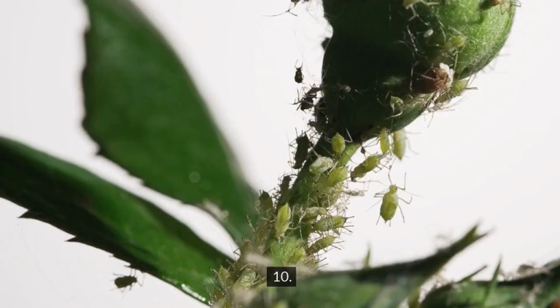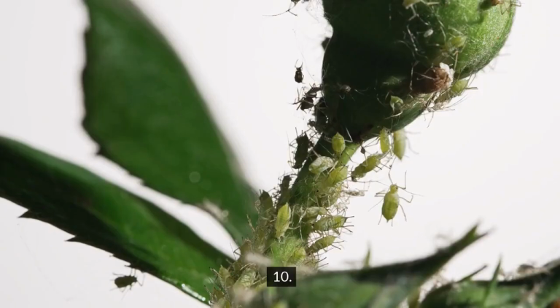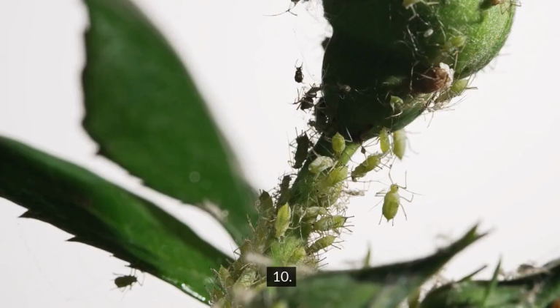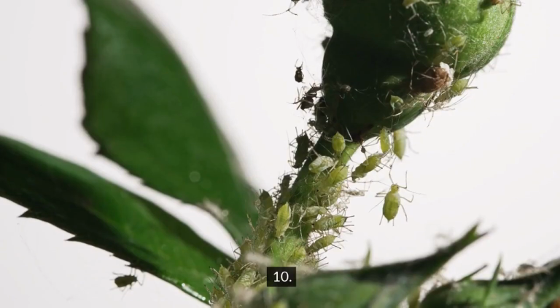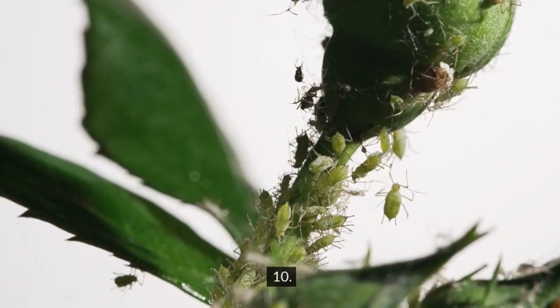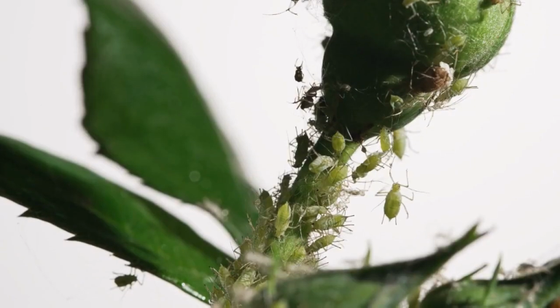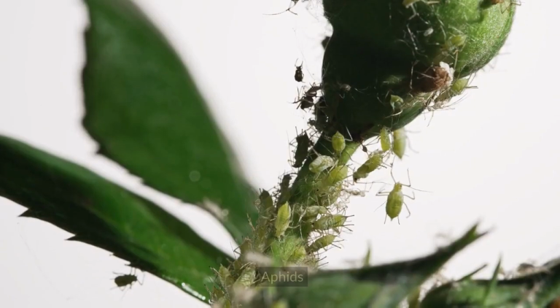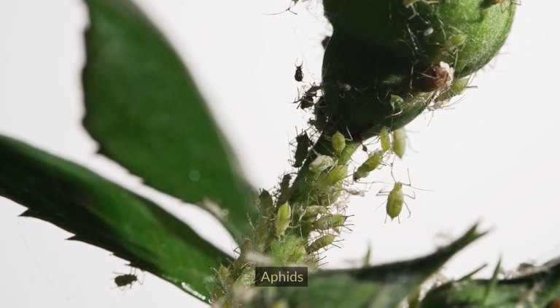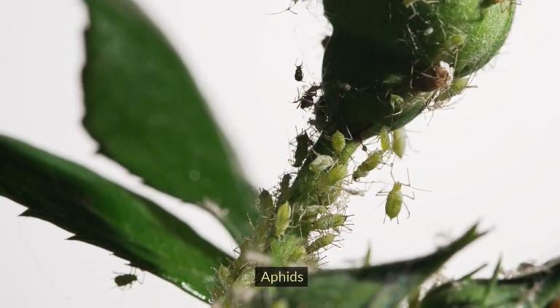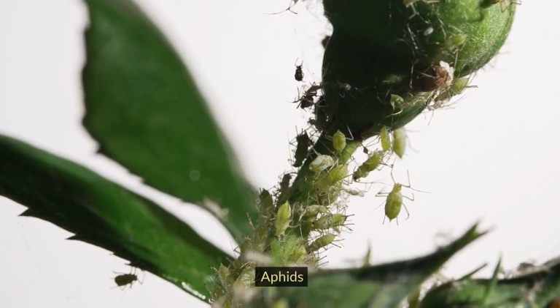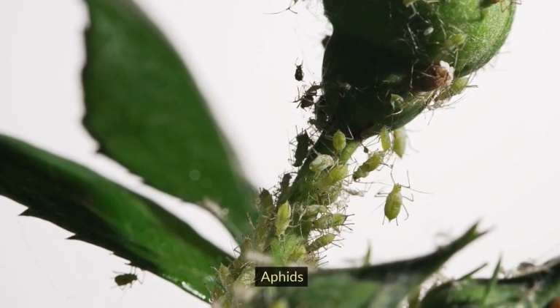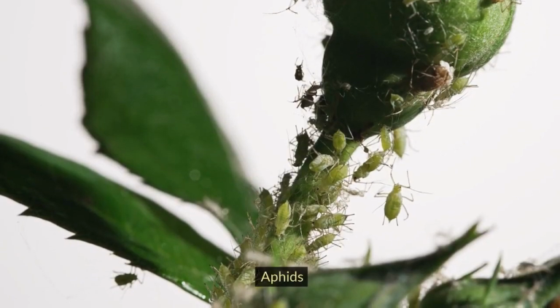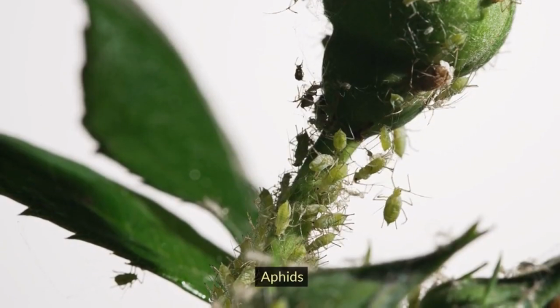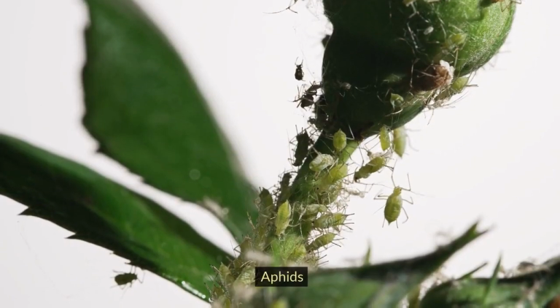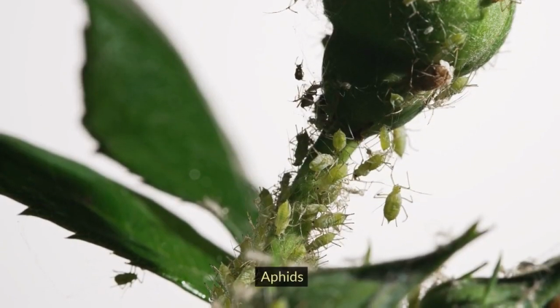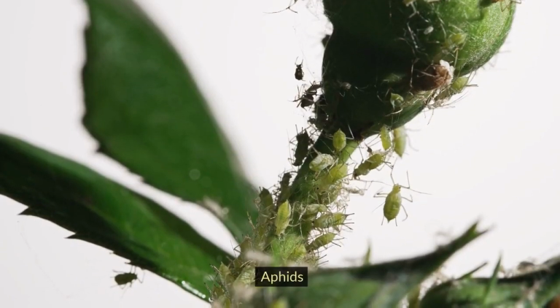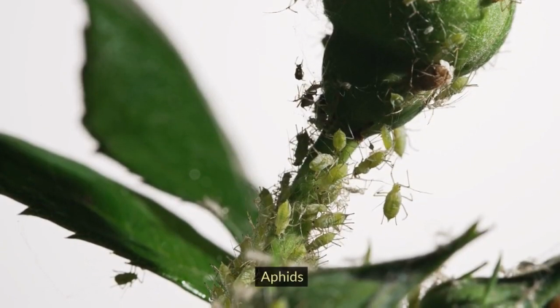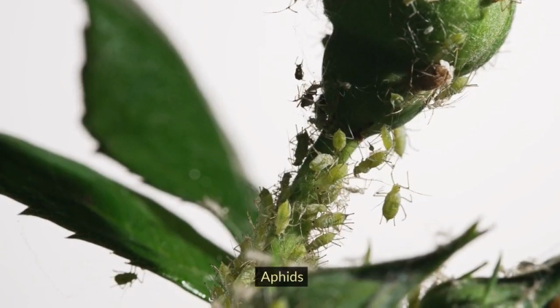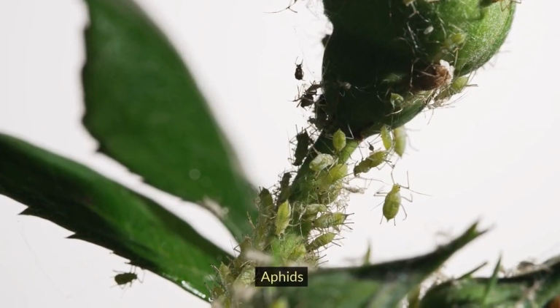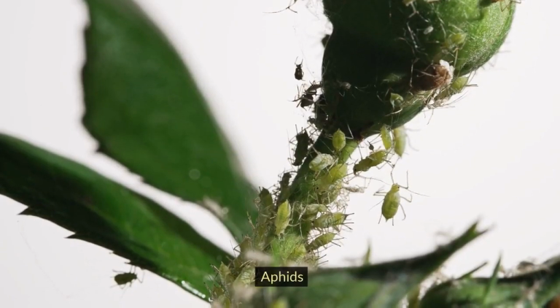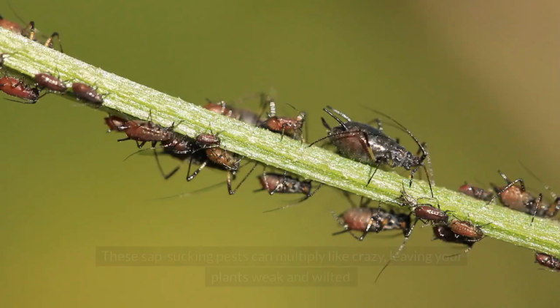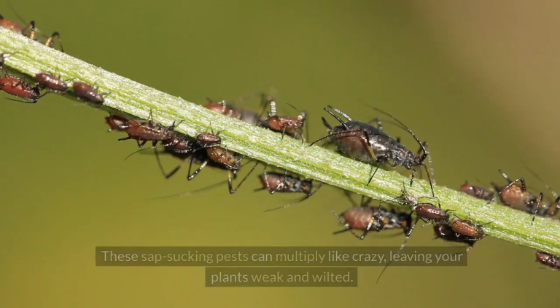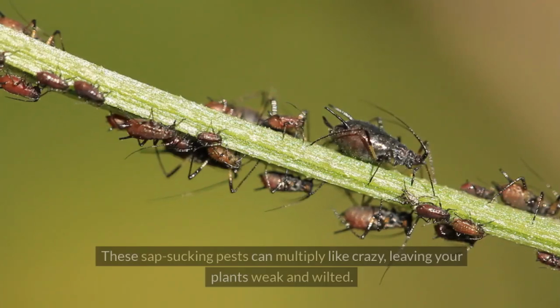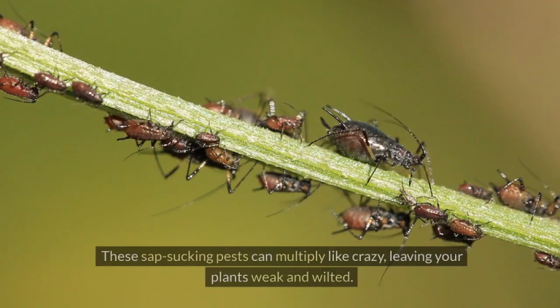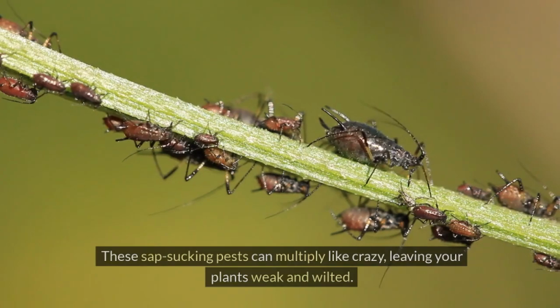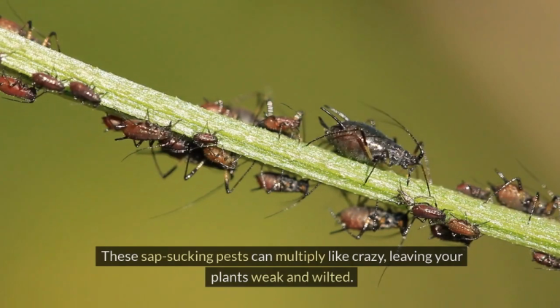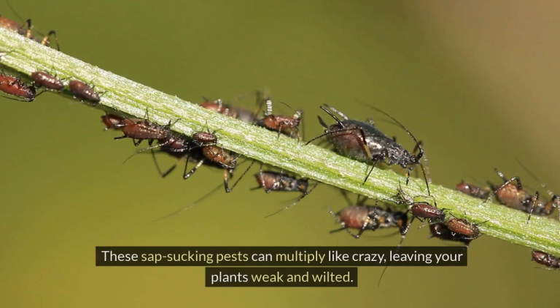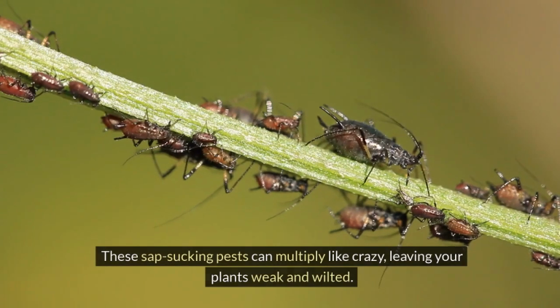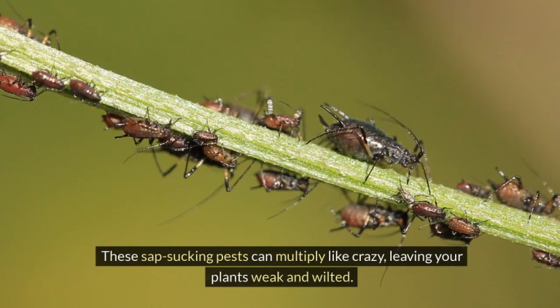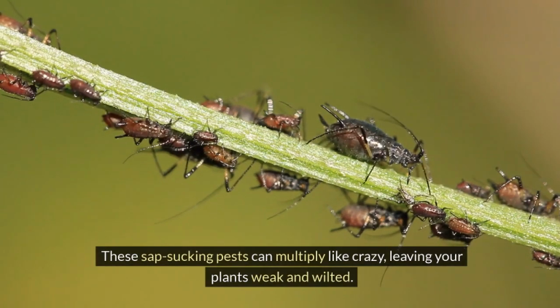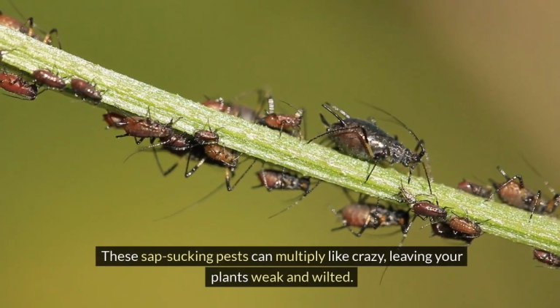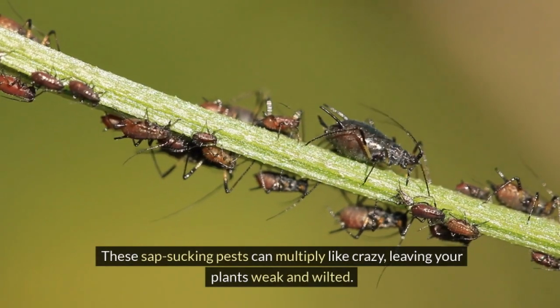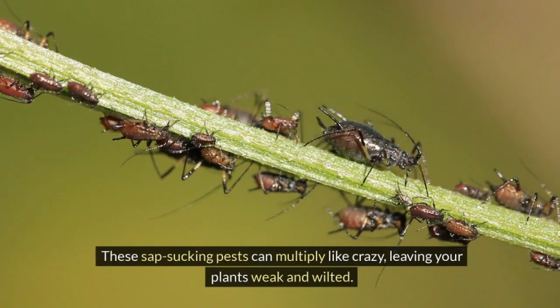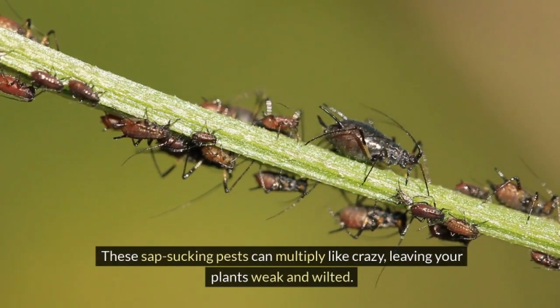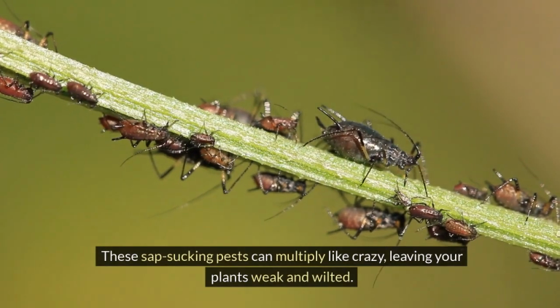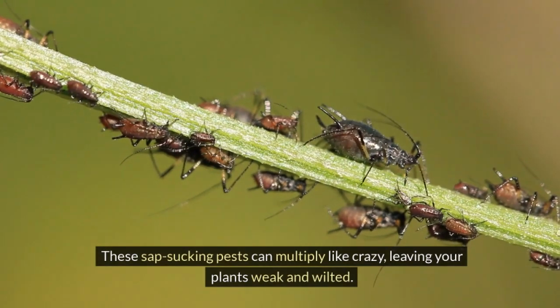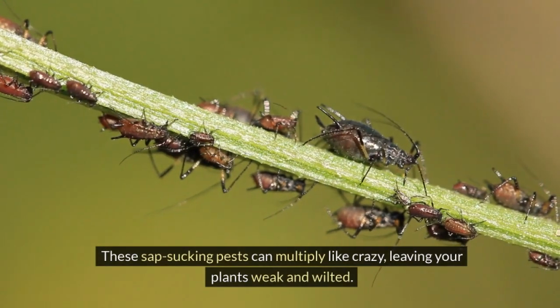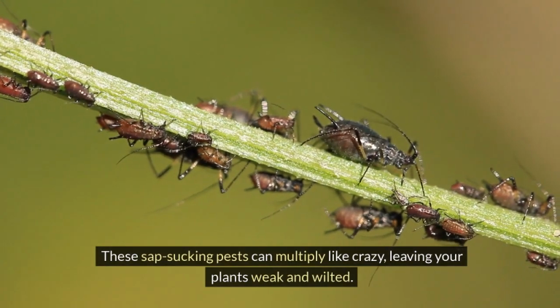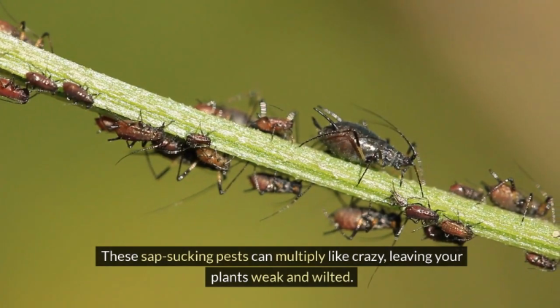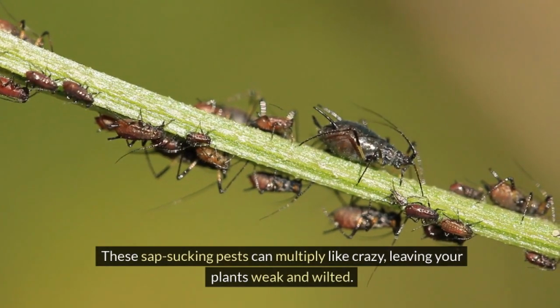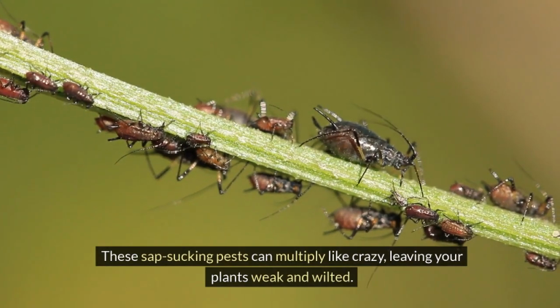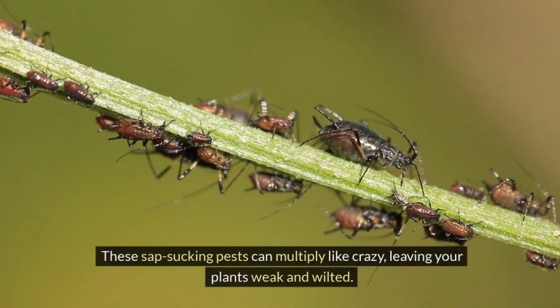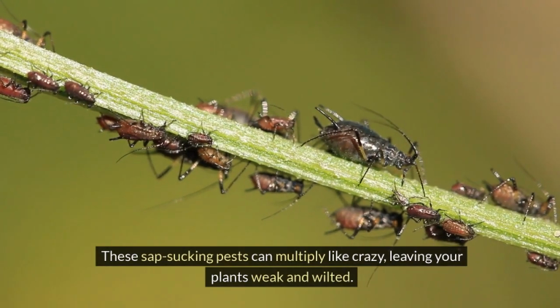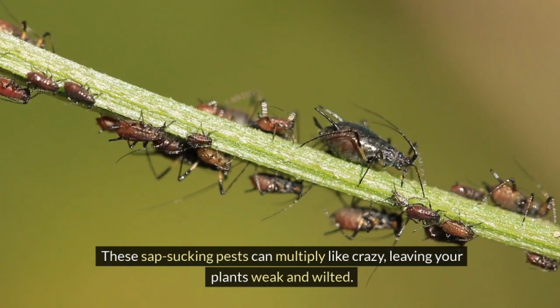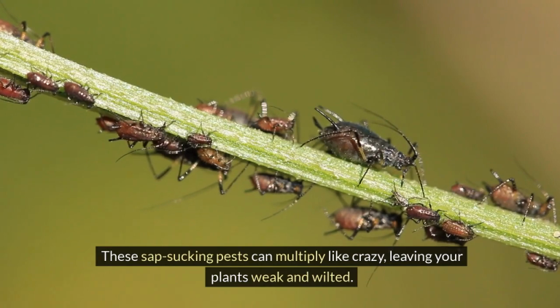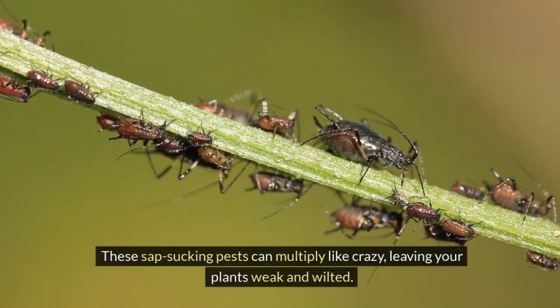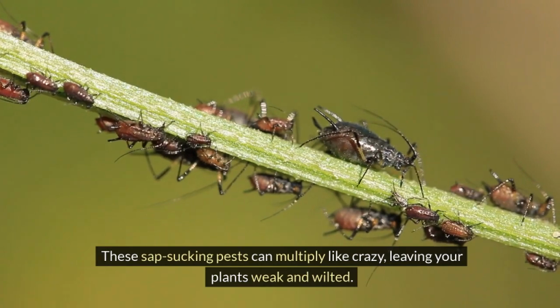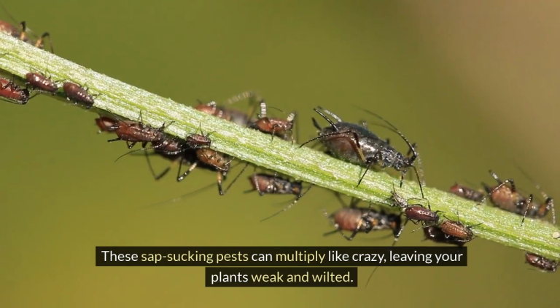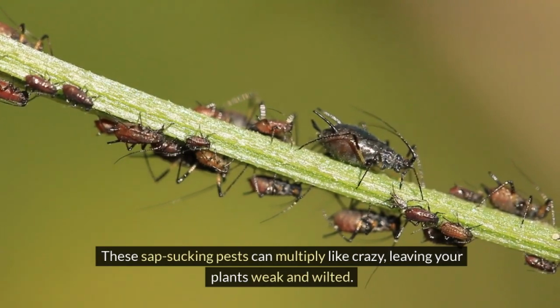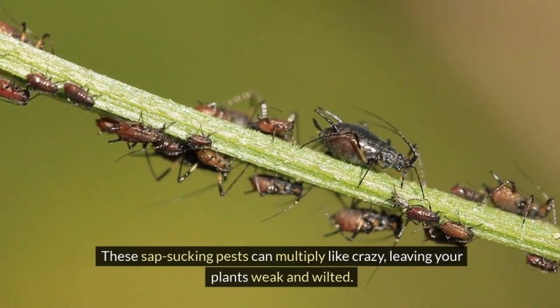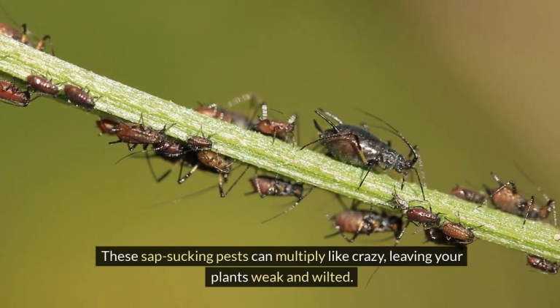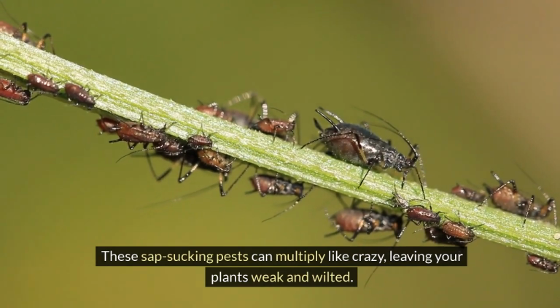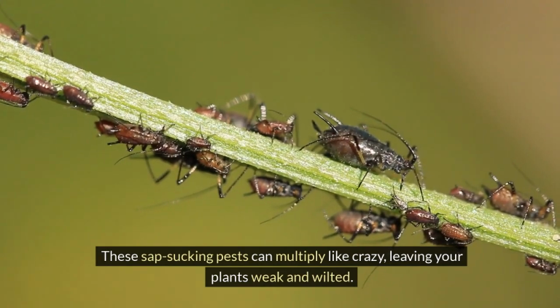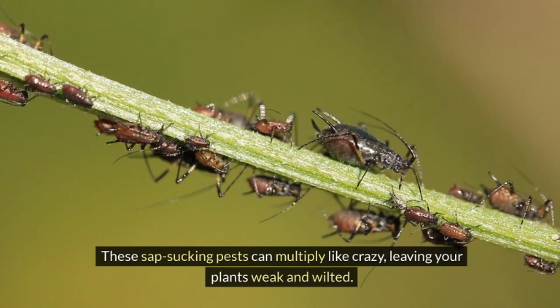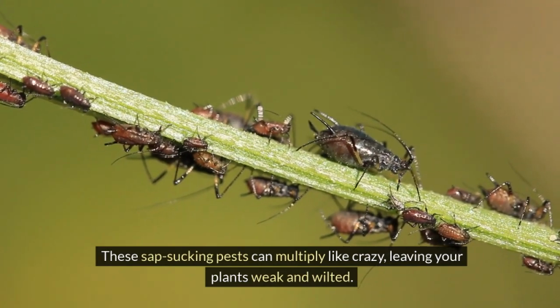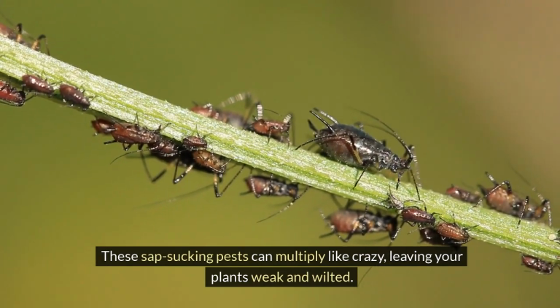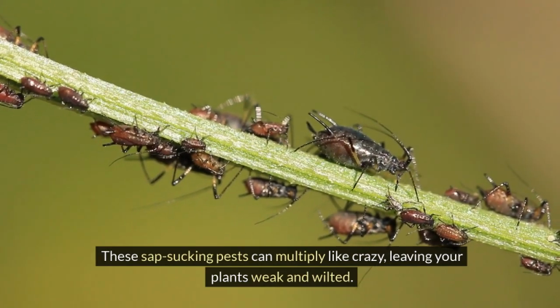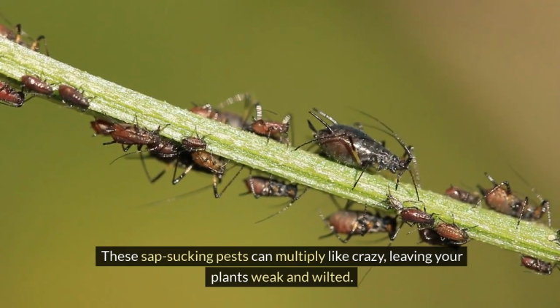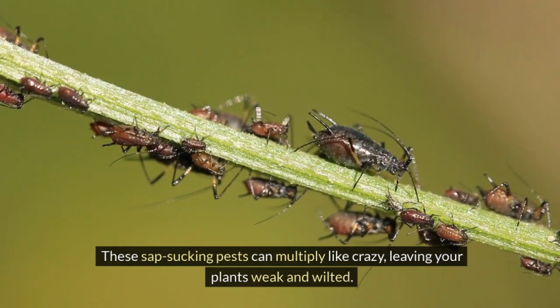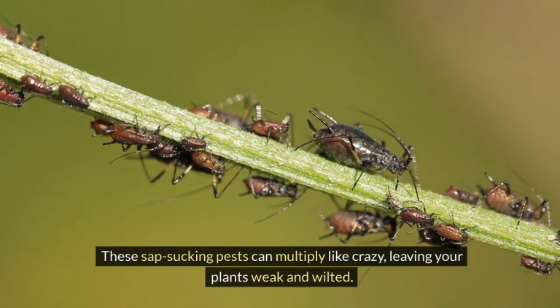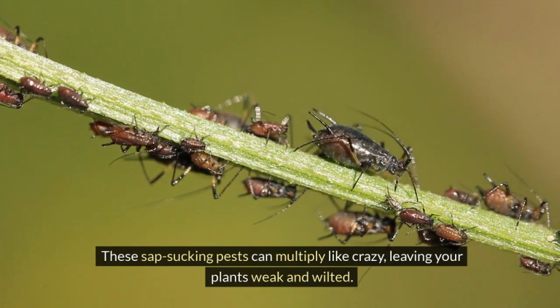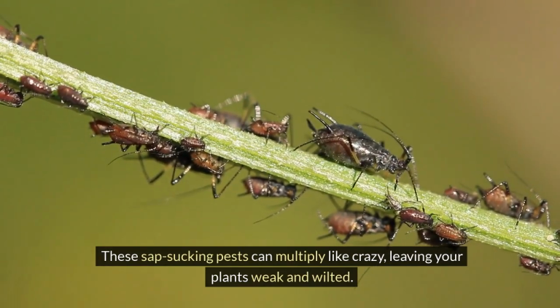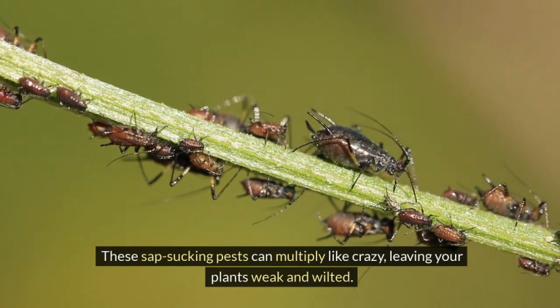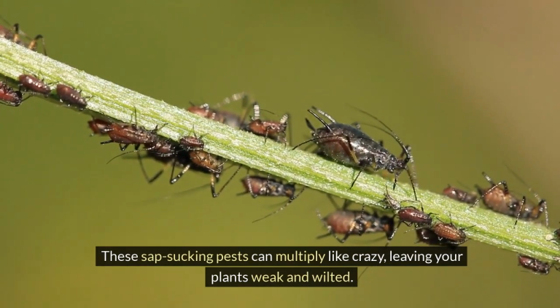Number 10: Aphids. These sap-sucking pests can multiply like crazy, leaving your plants weak and wilted.